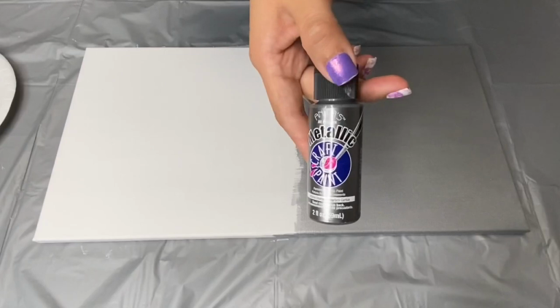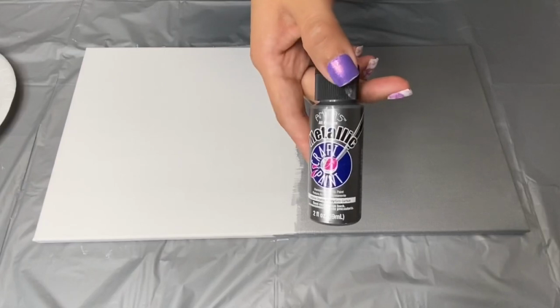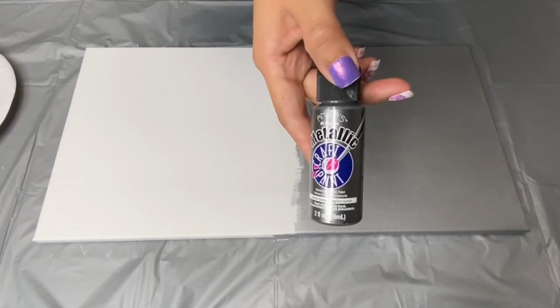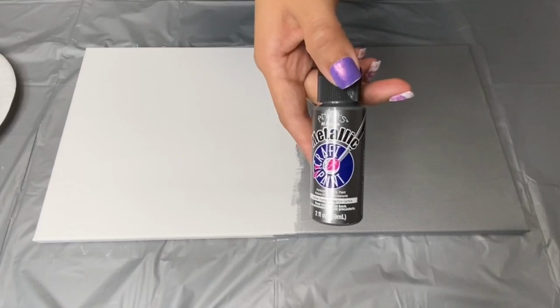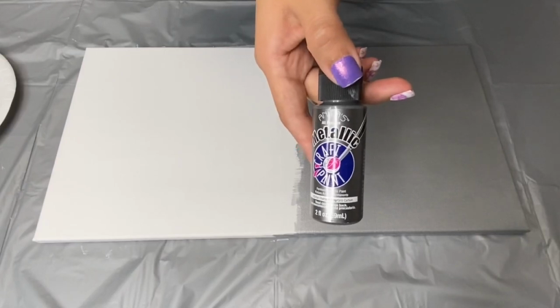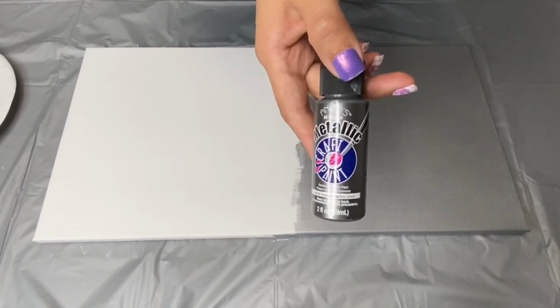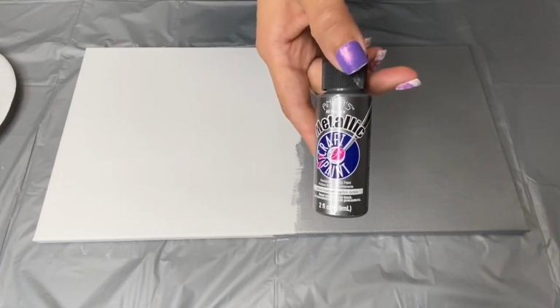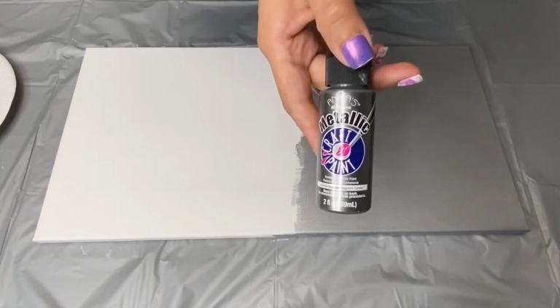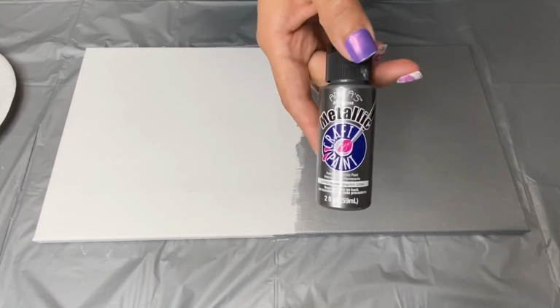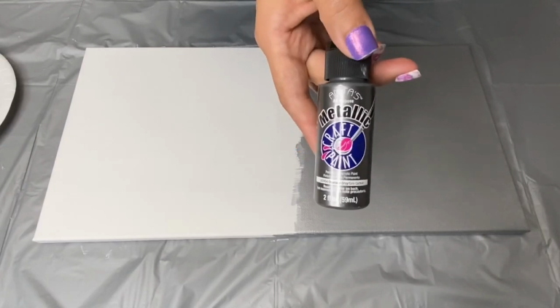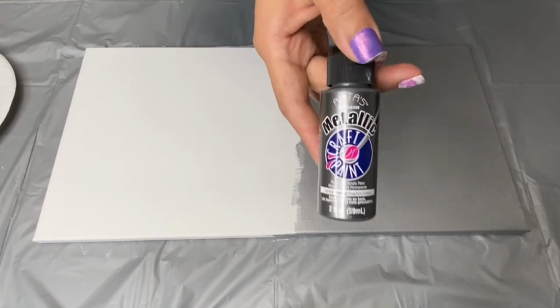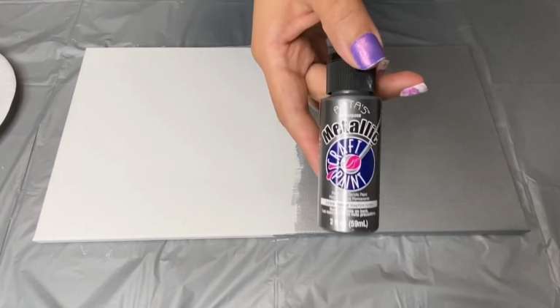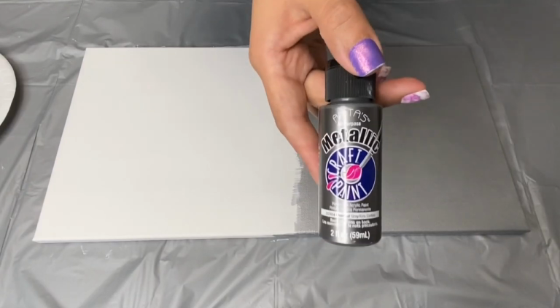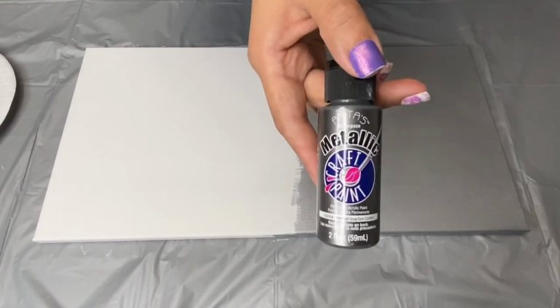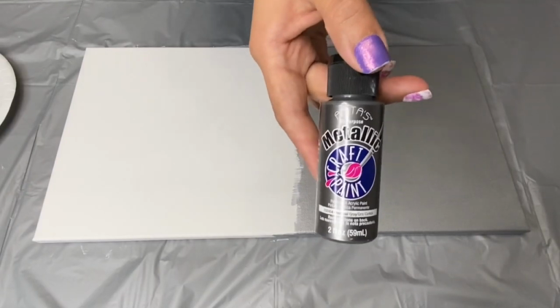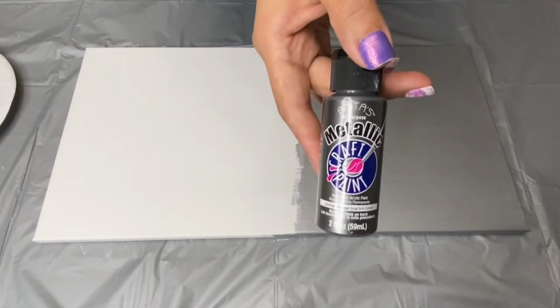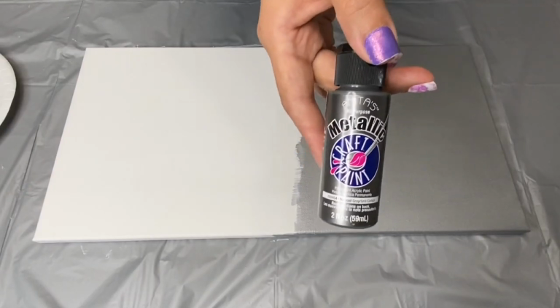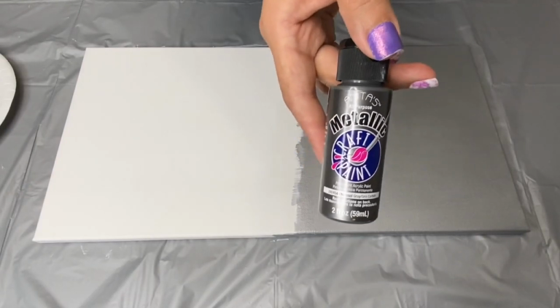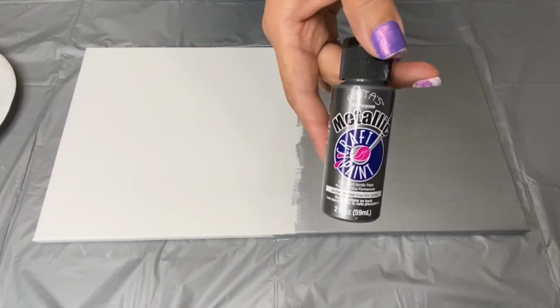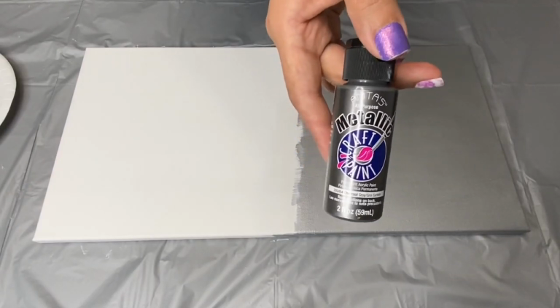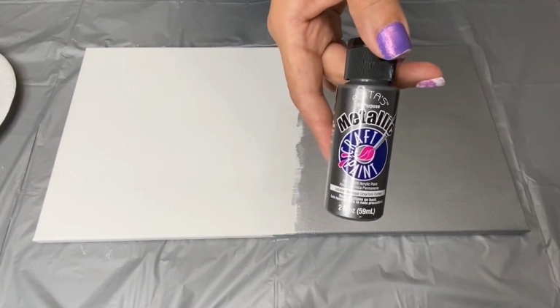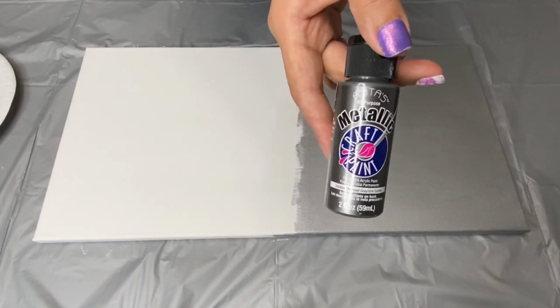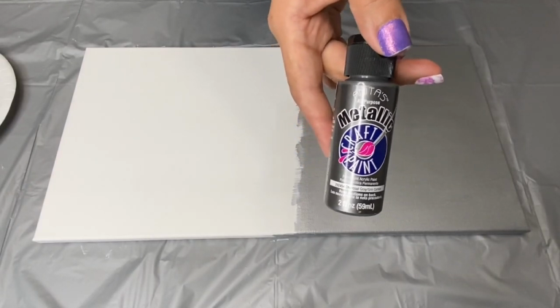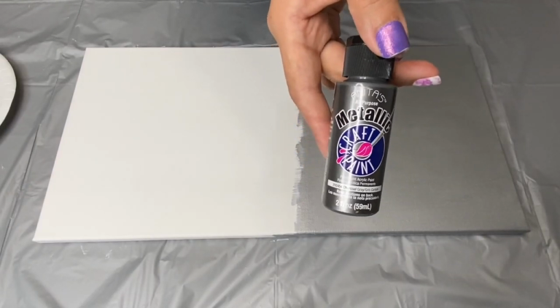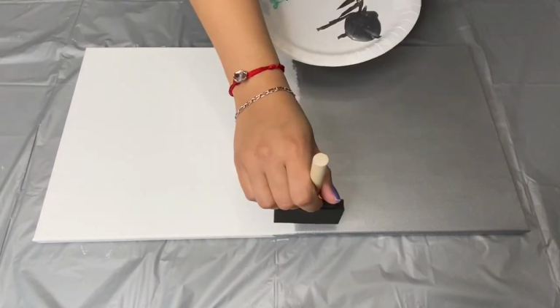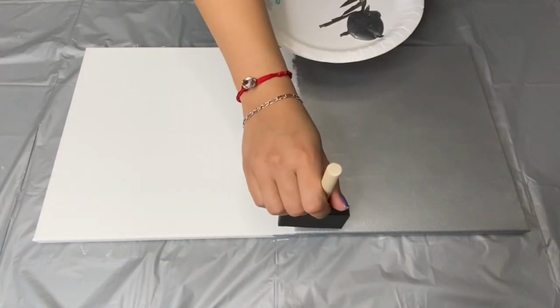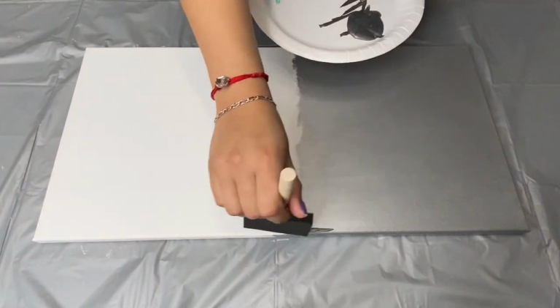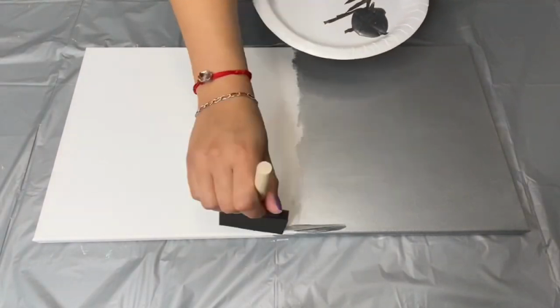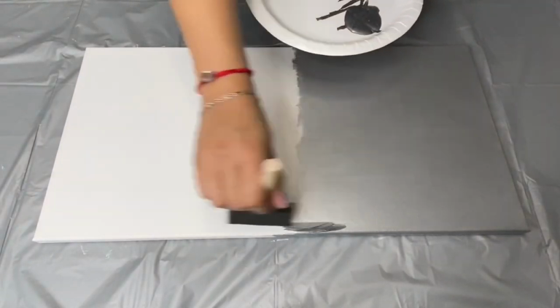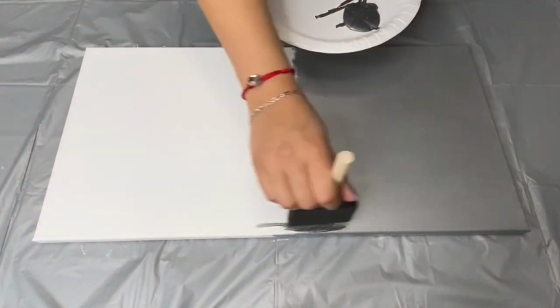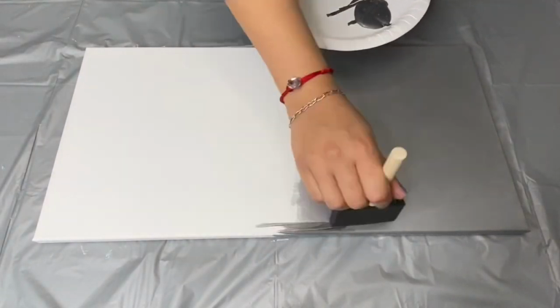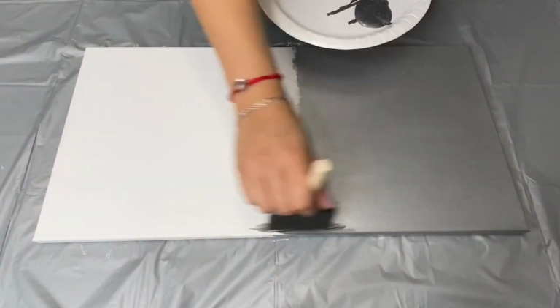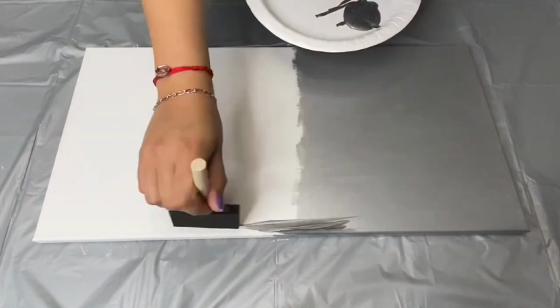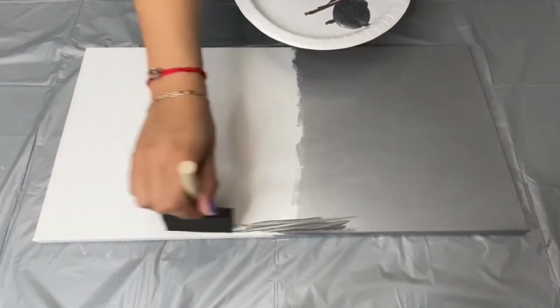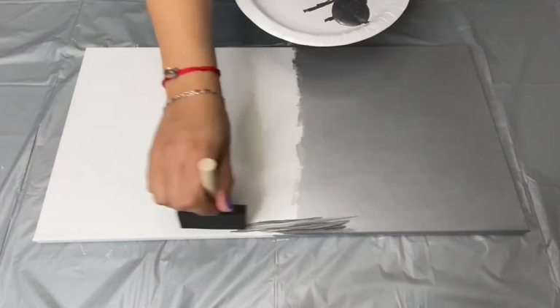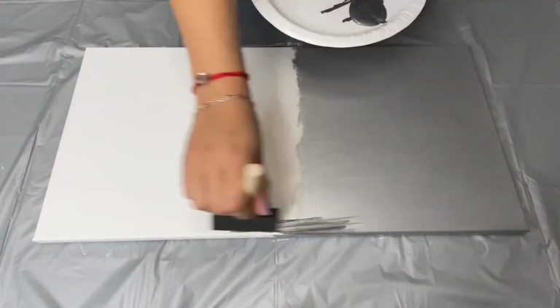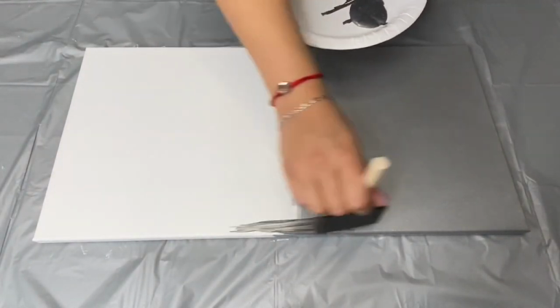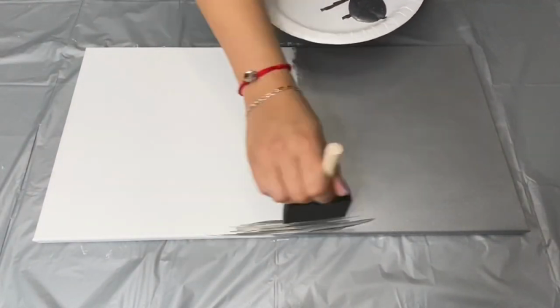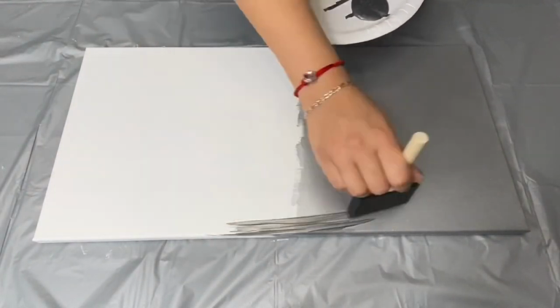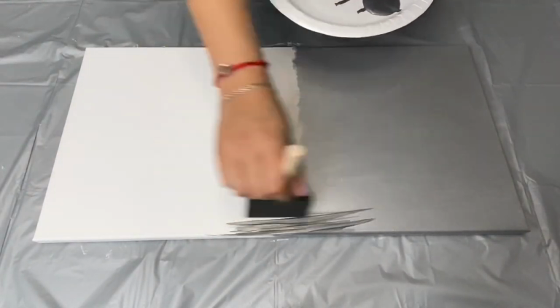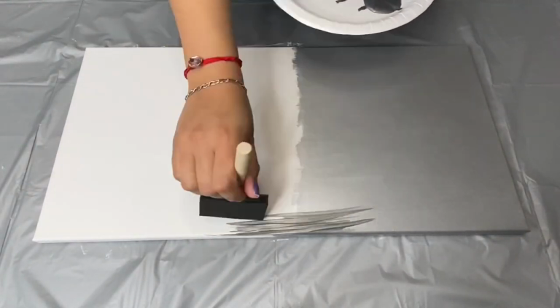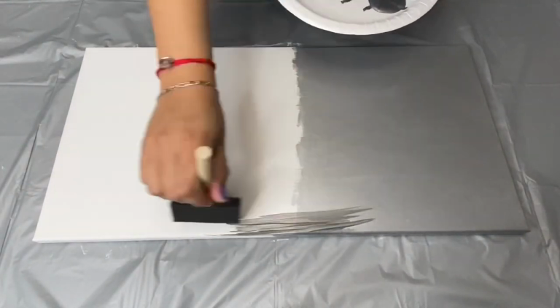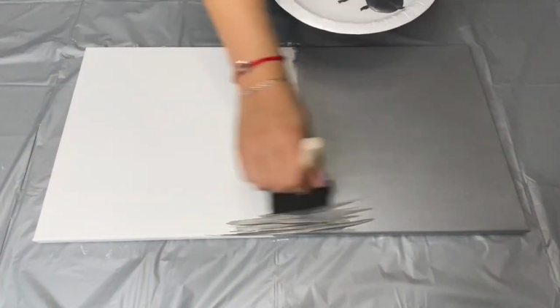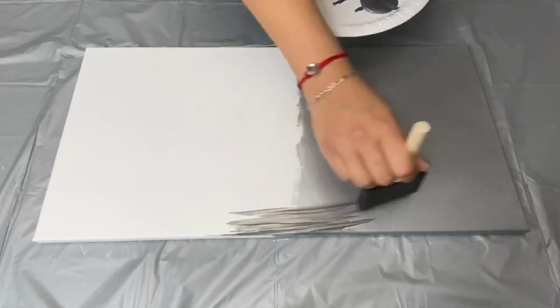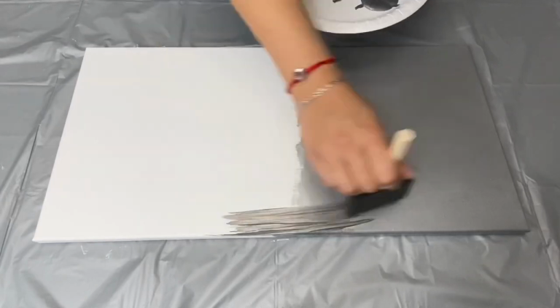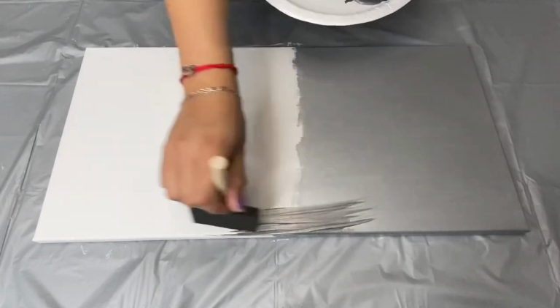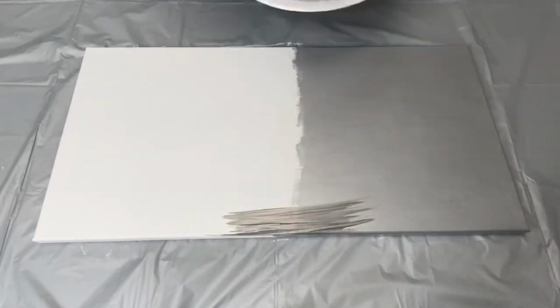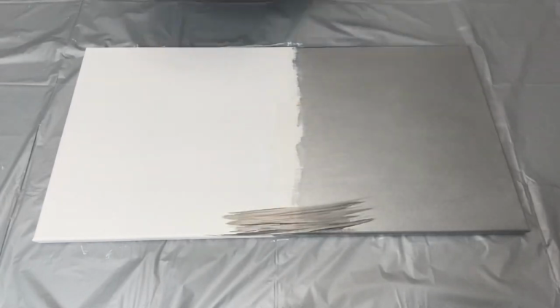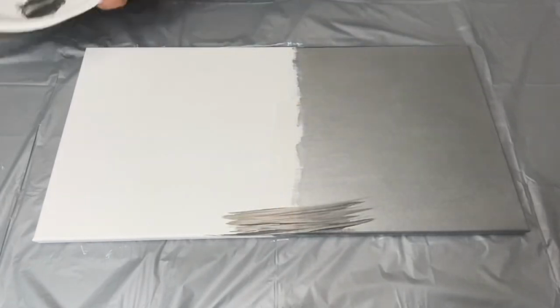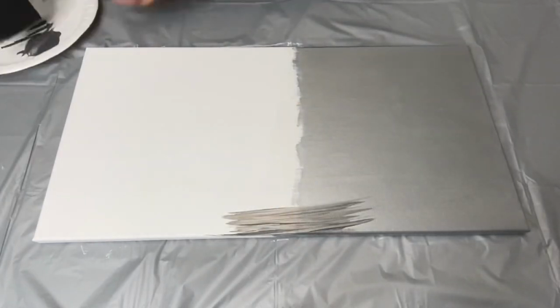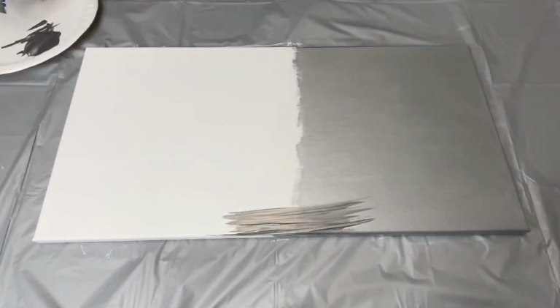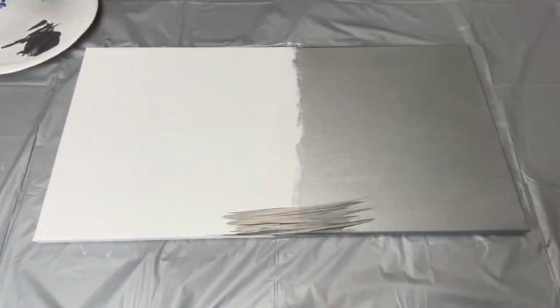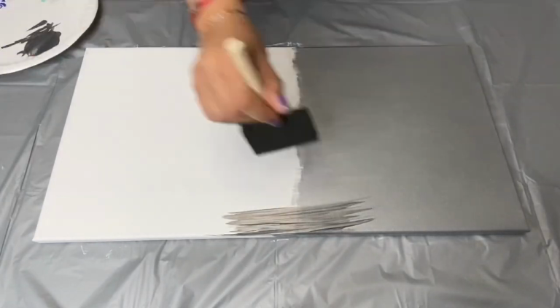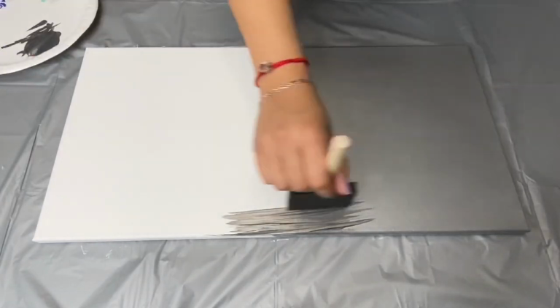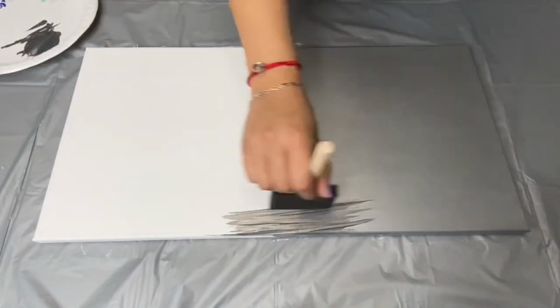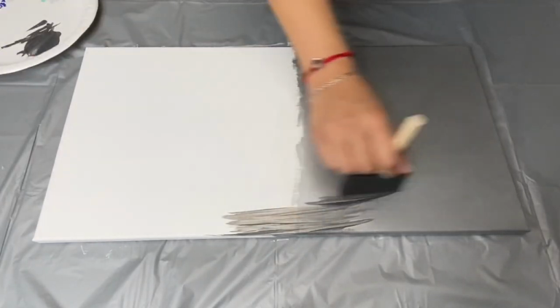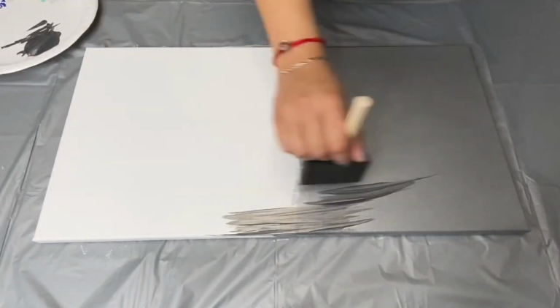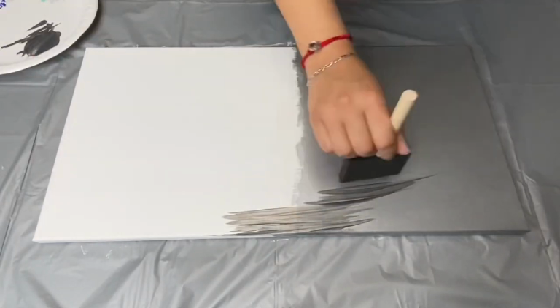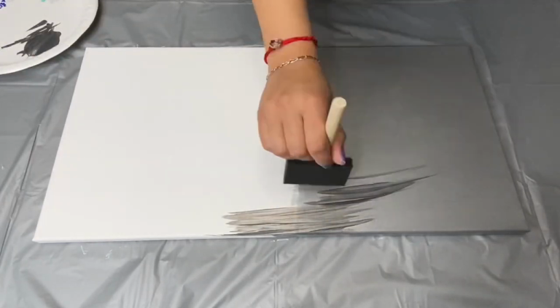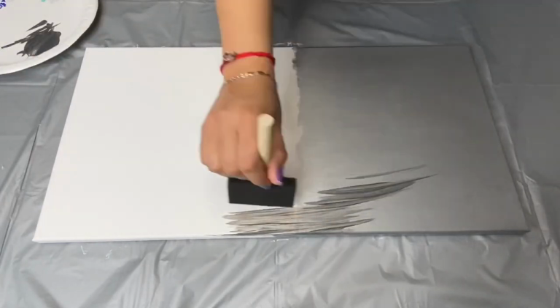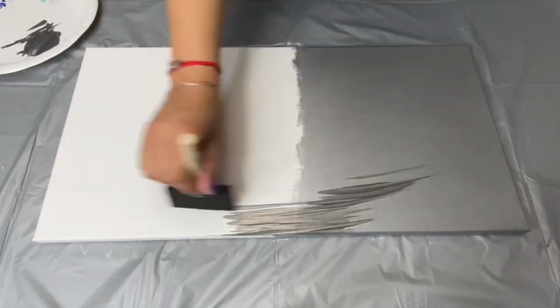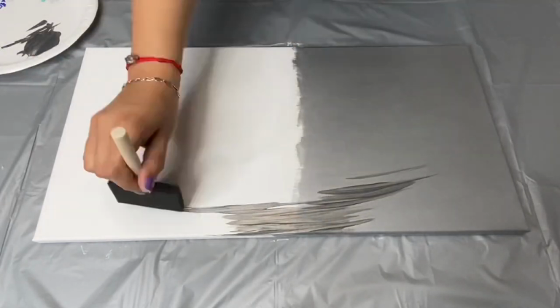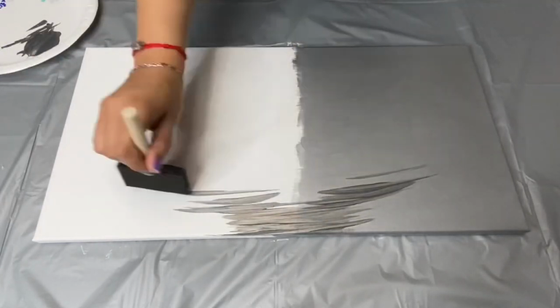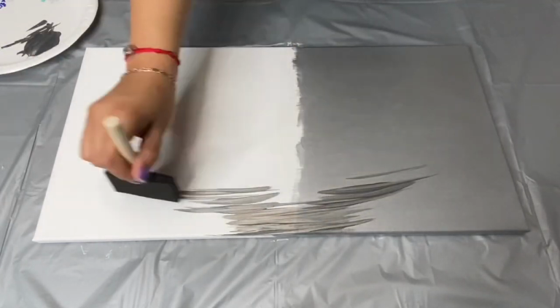I used this metallic charcoal gray to paint the diamond shape in the middle of the canvas. I also did a total of 3 coats of paint for this.